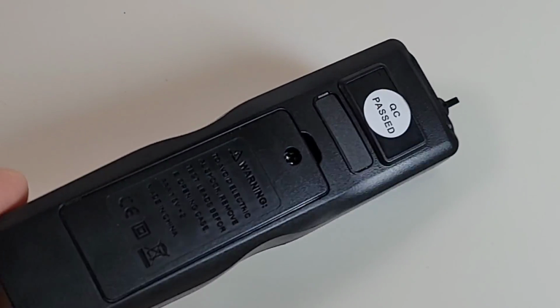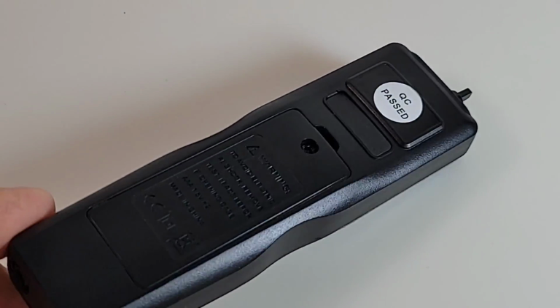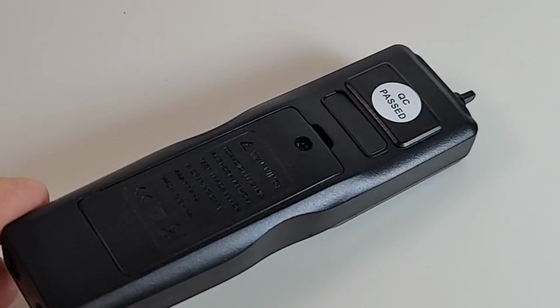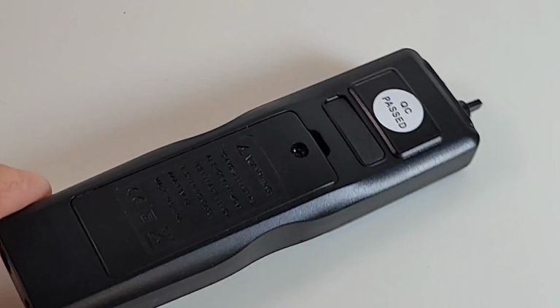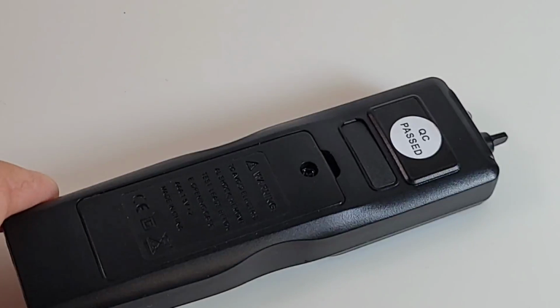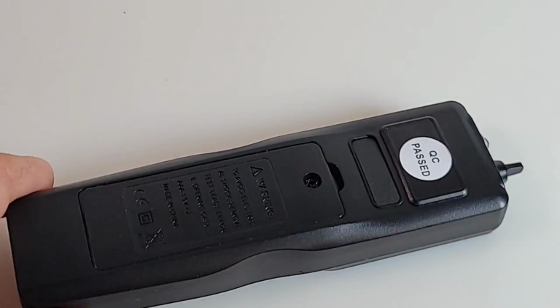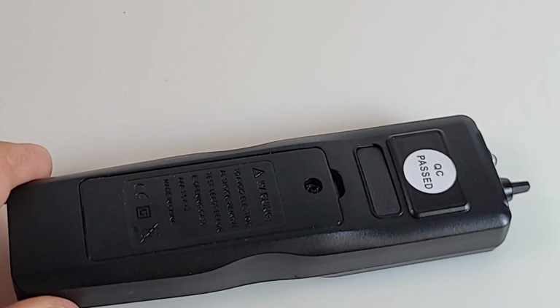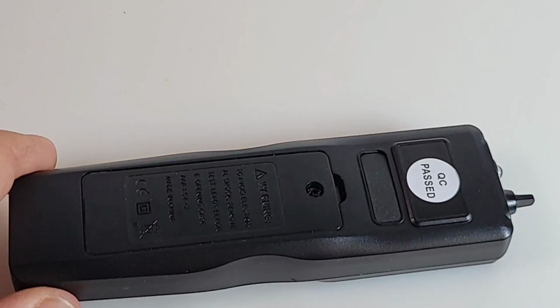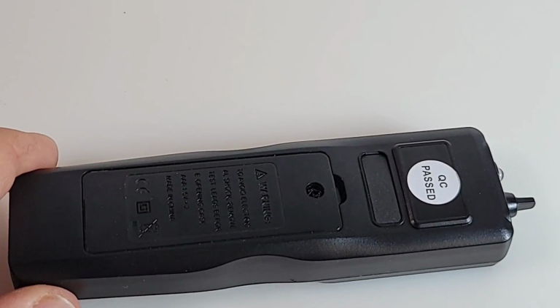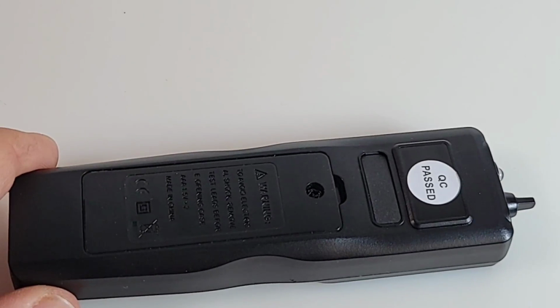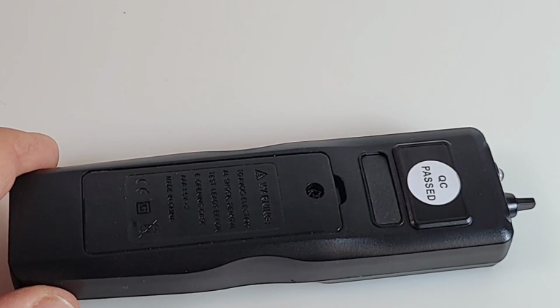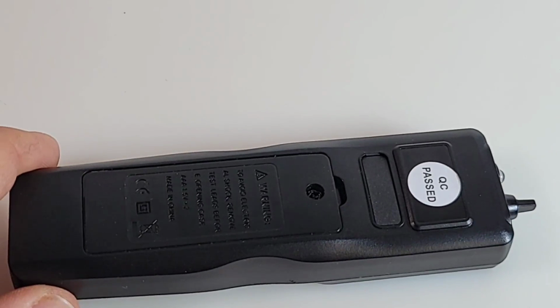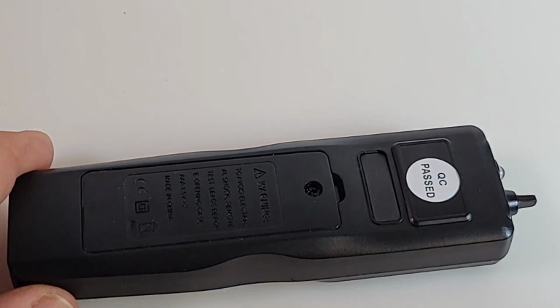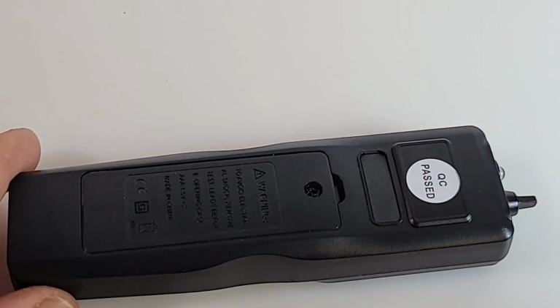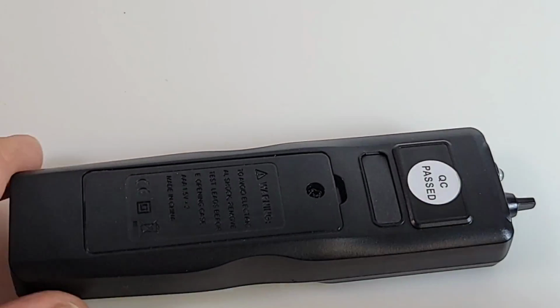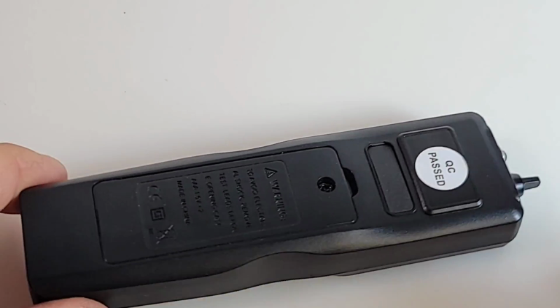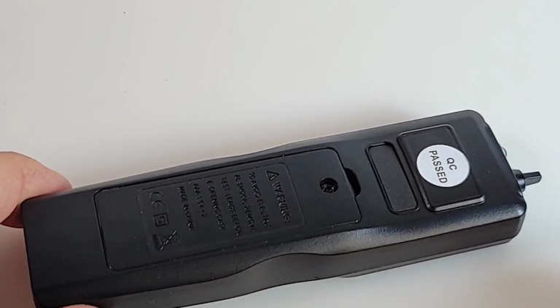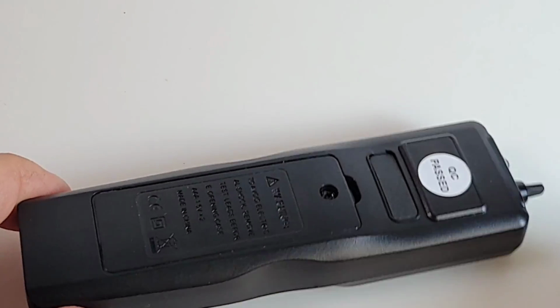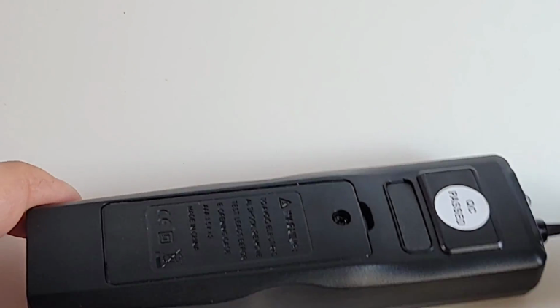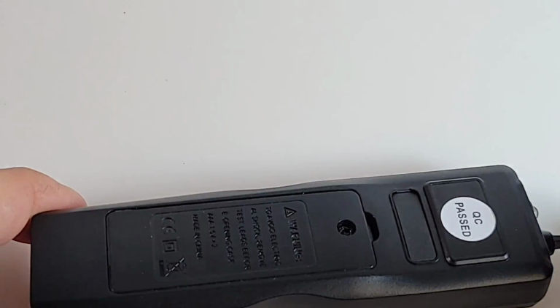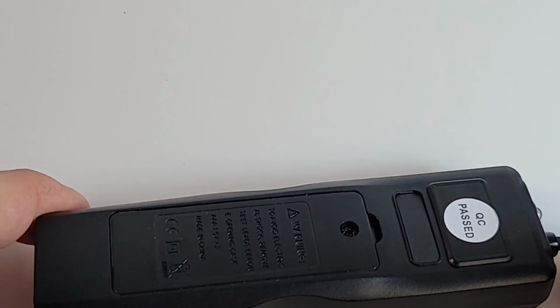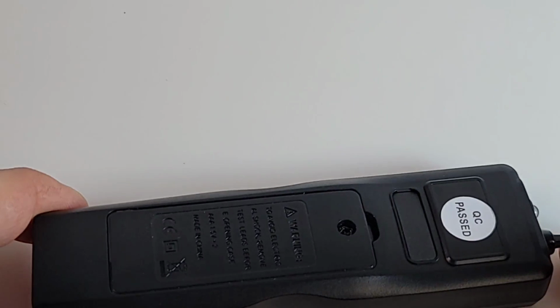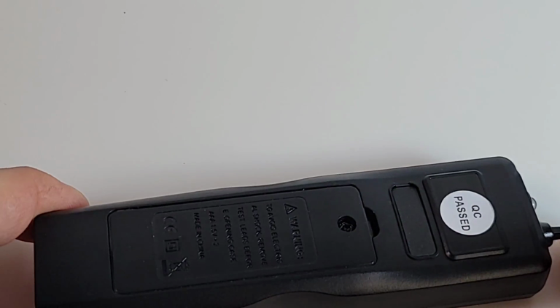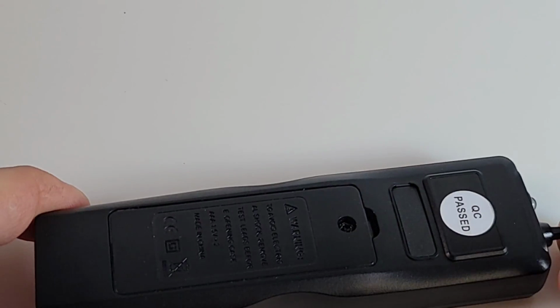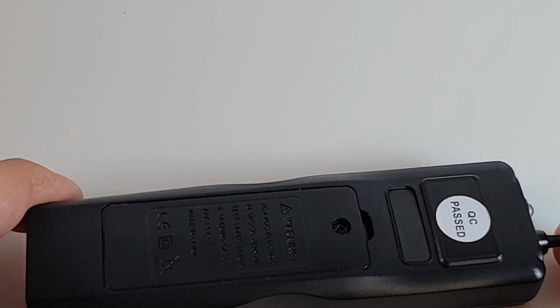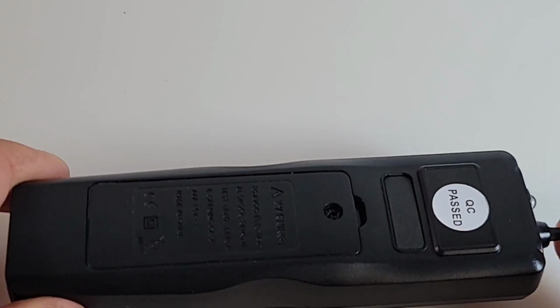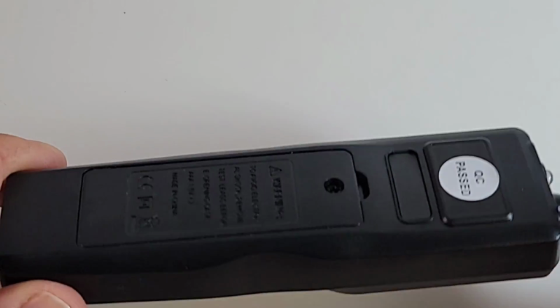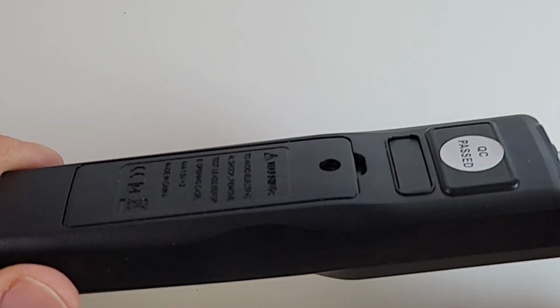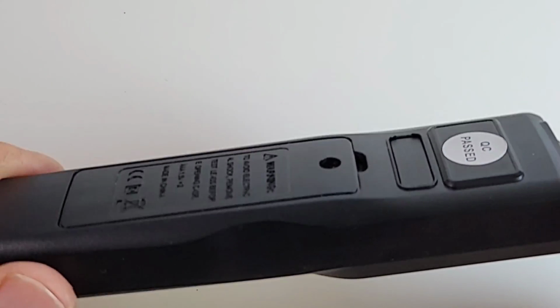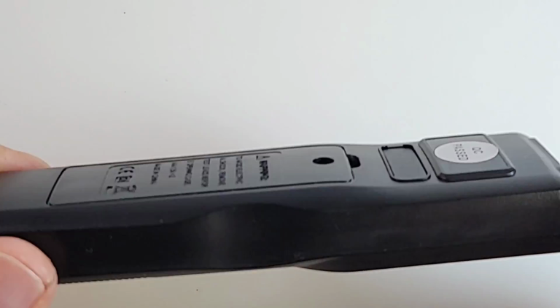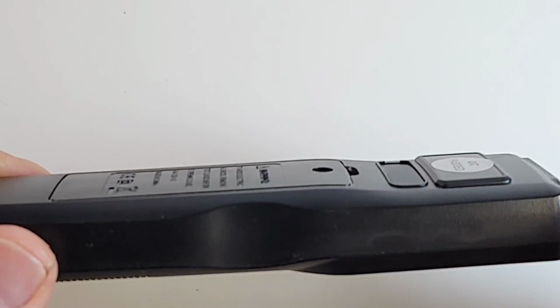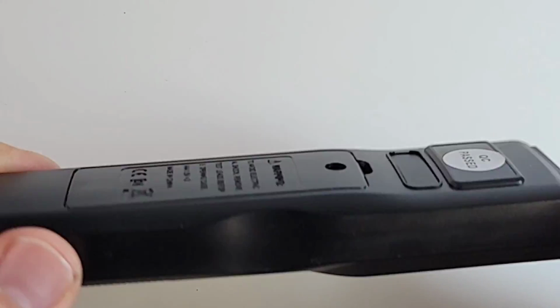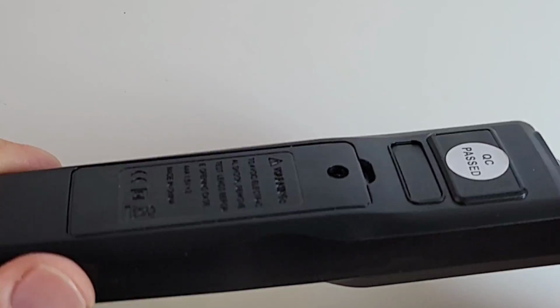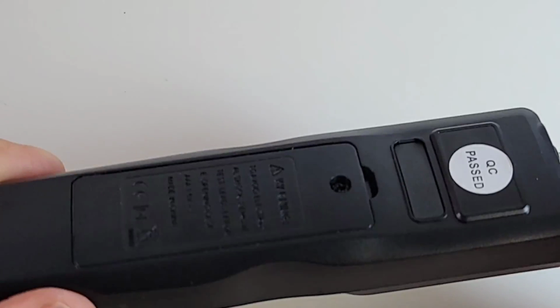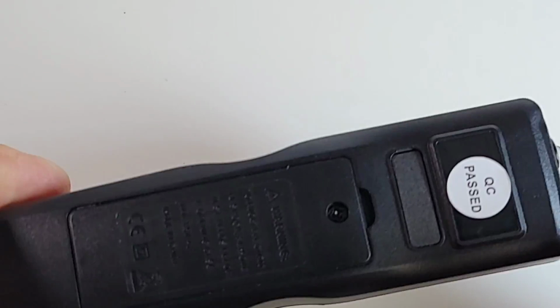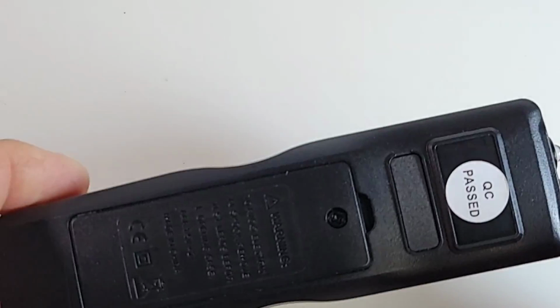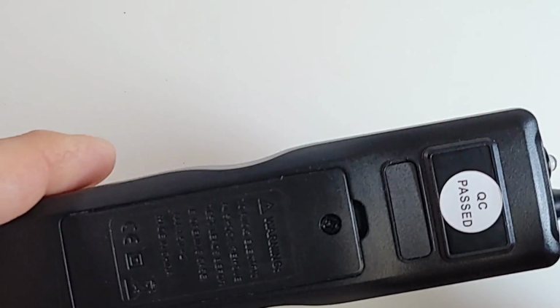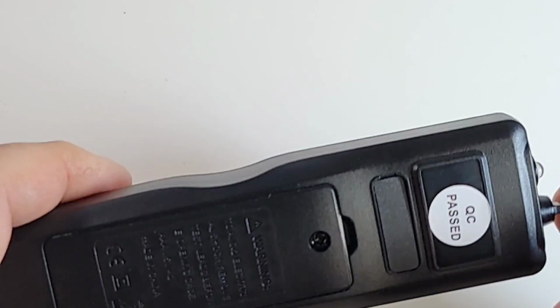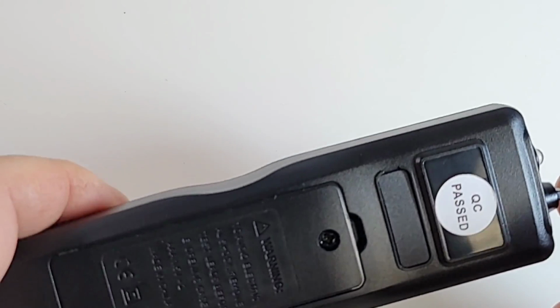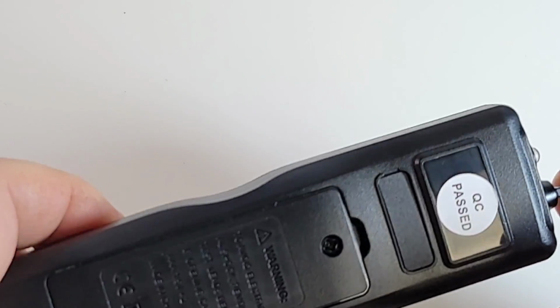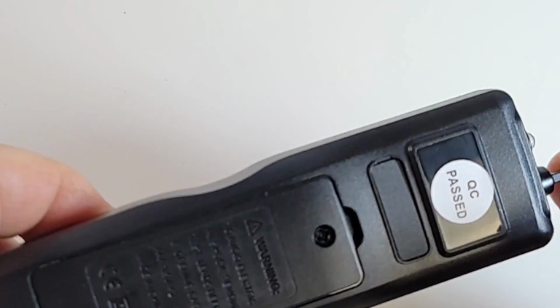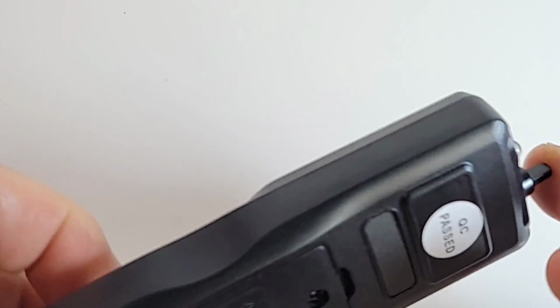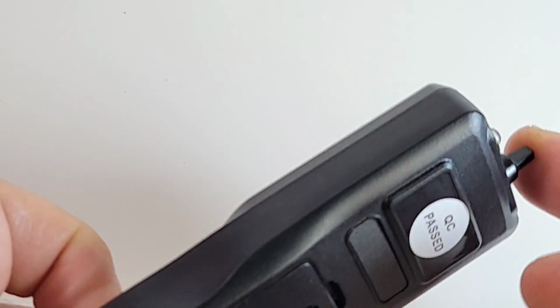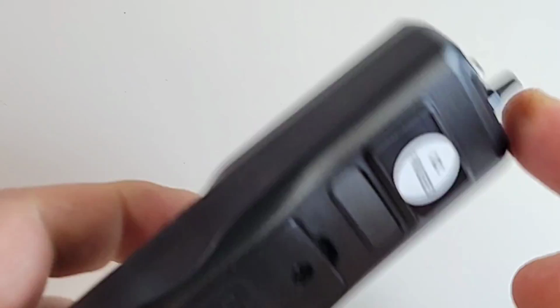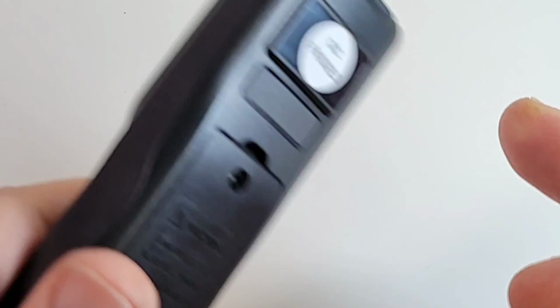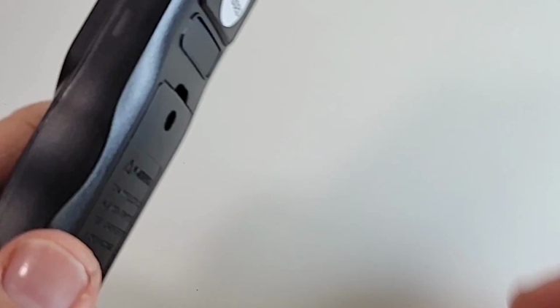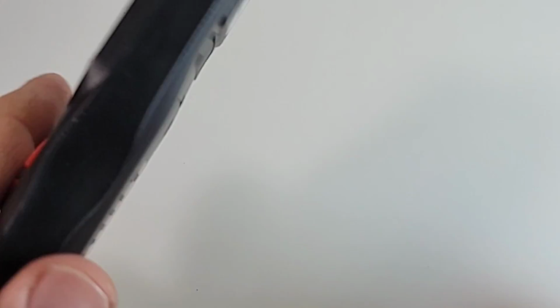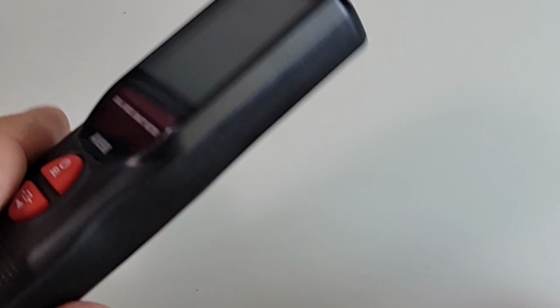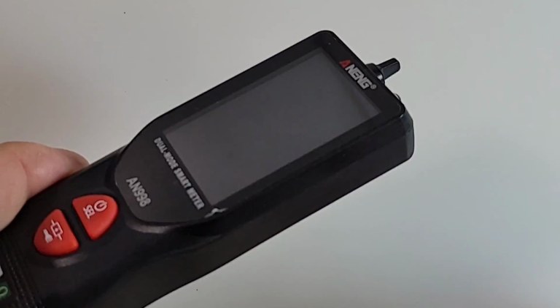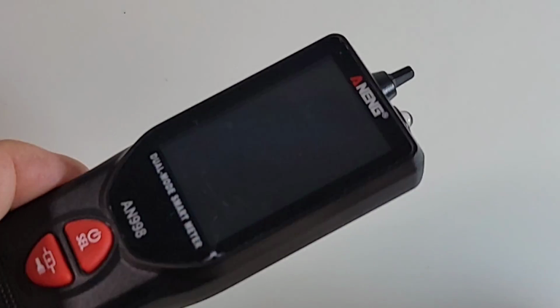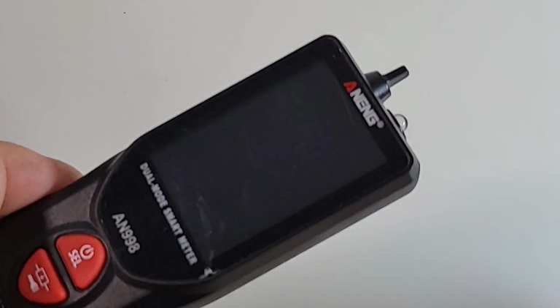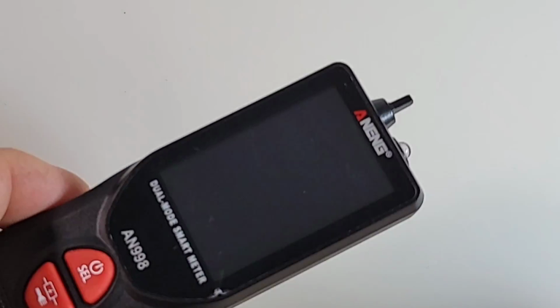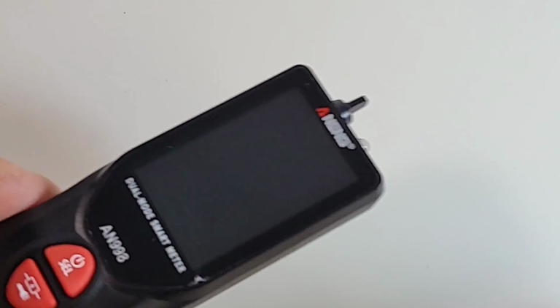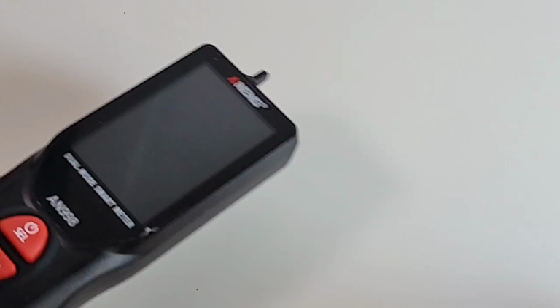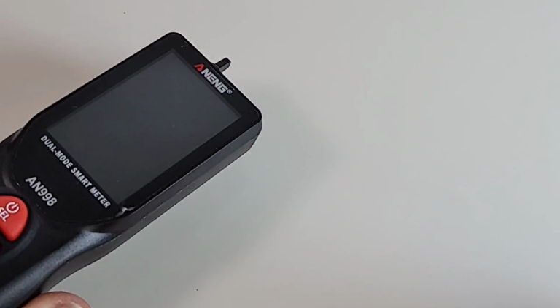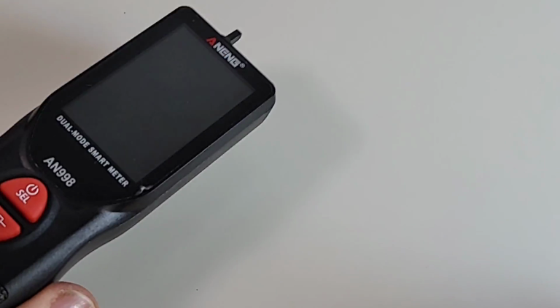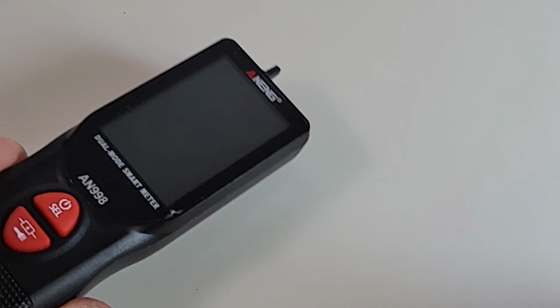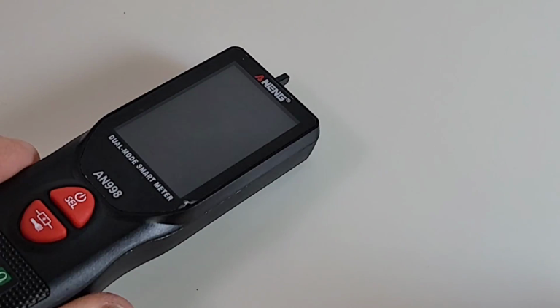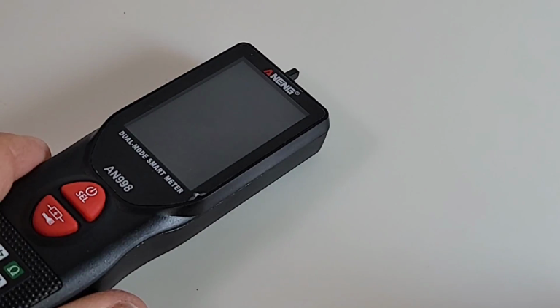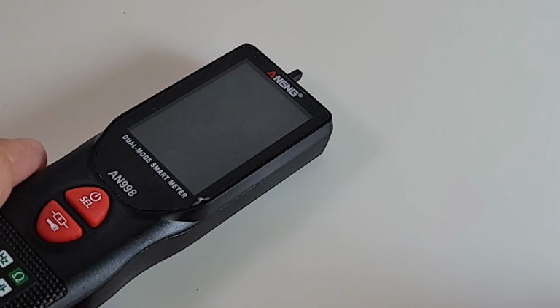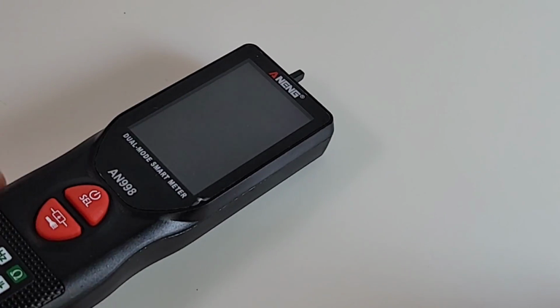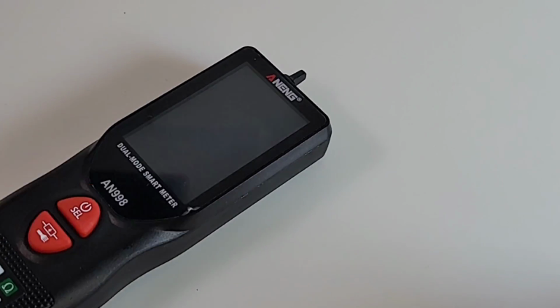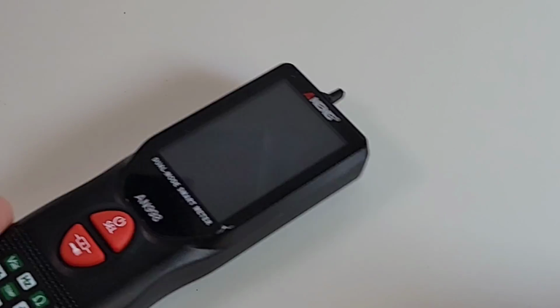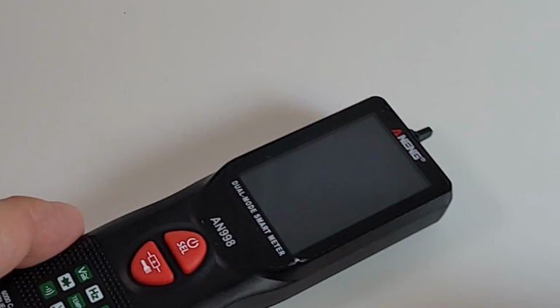Easy access via one Phillips screw in the back, but you can see once again - no tilt stand, no tilt stand, no magnet, nada. That's a bummer.